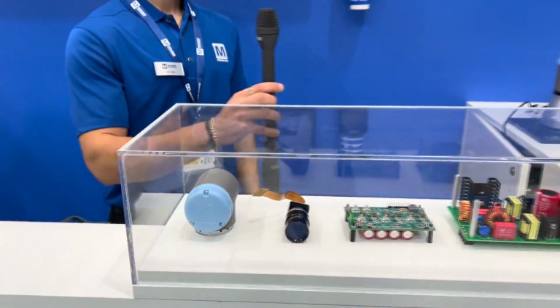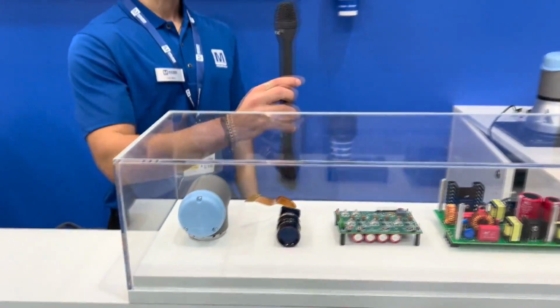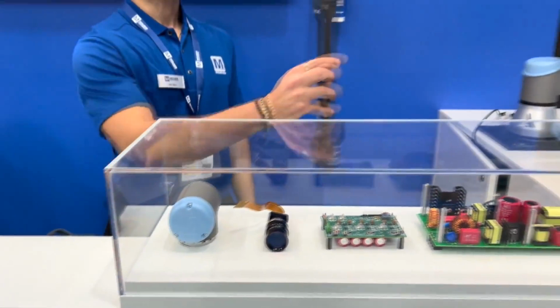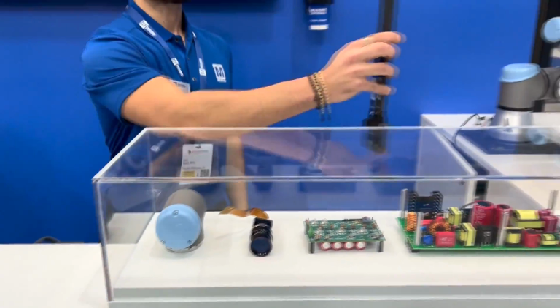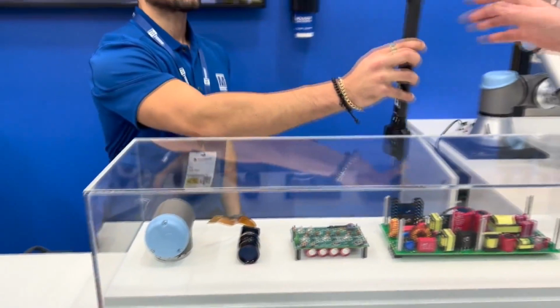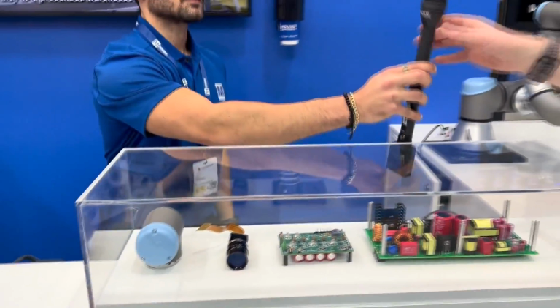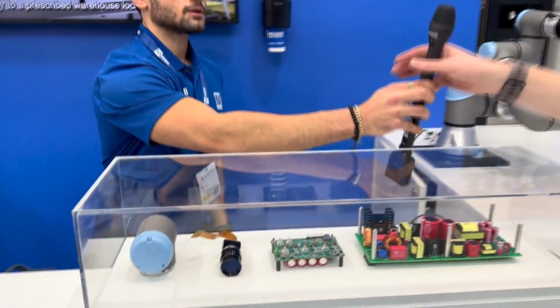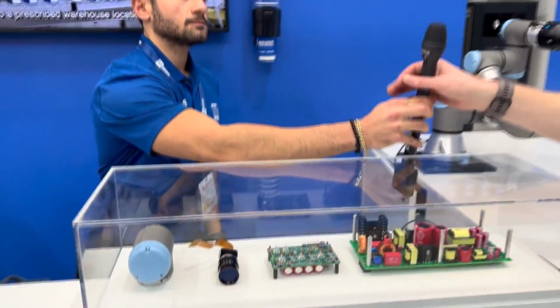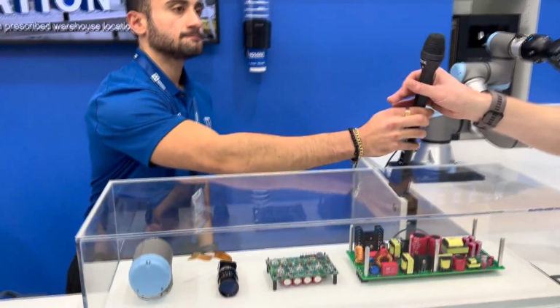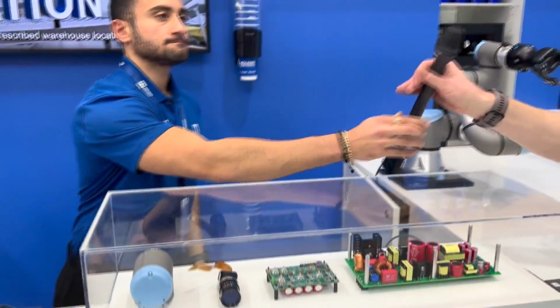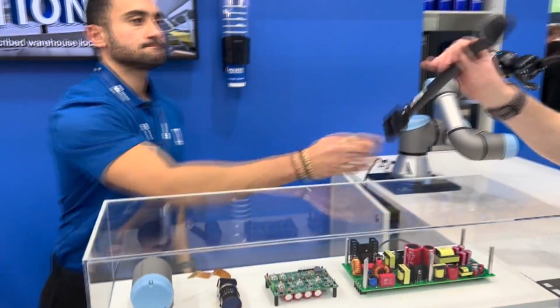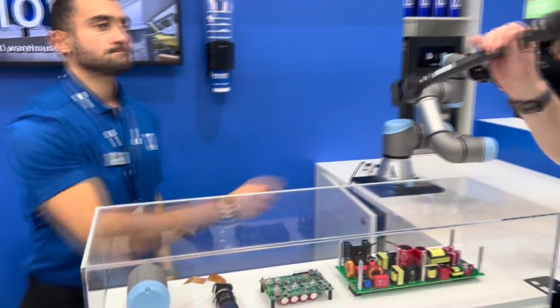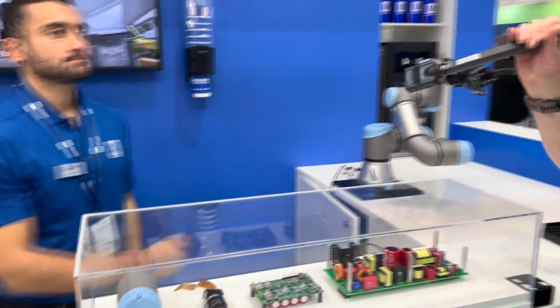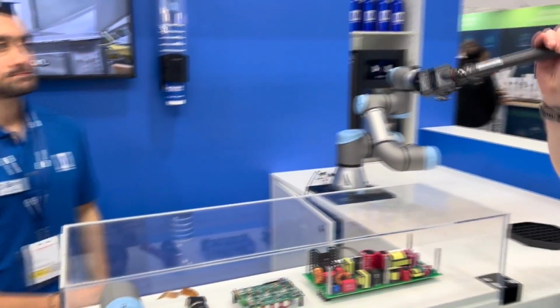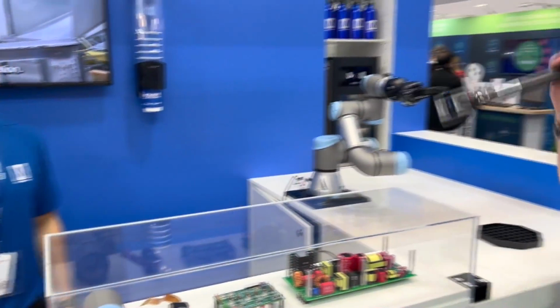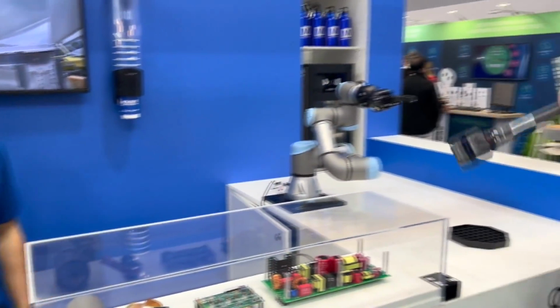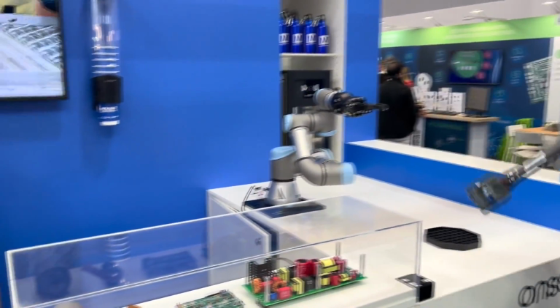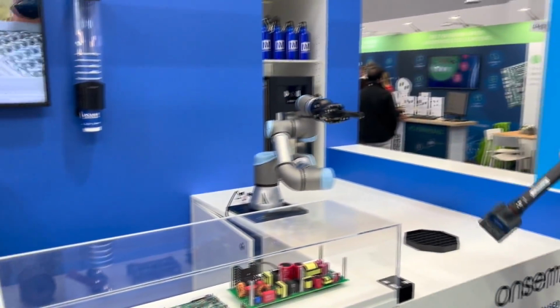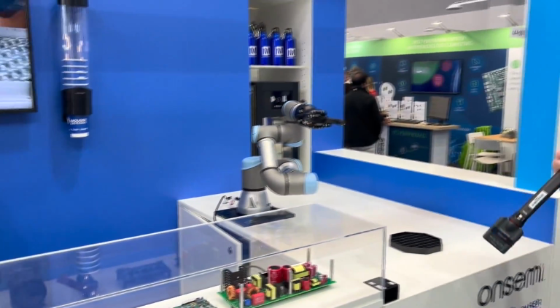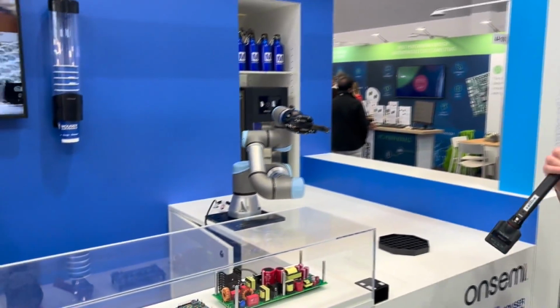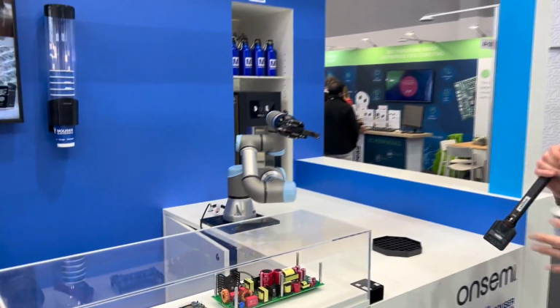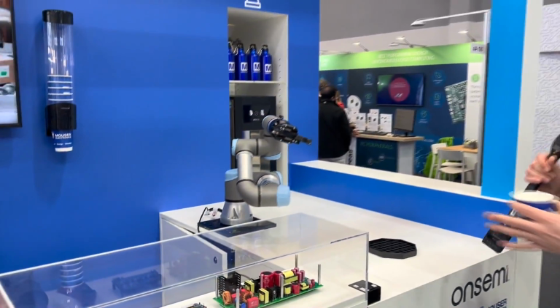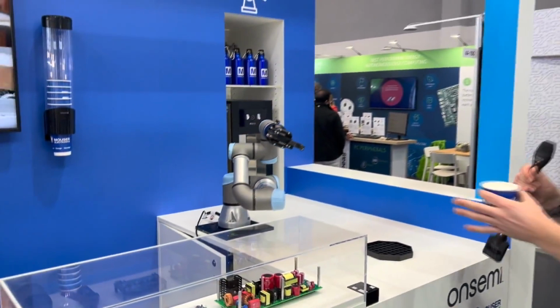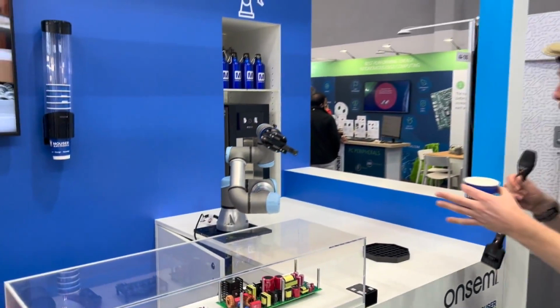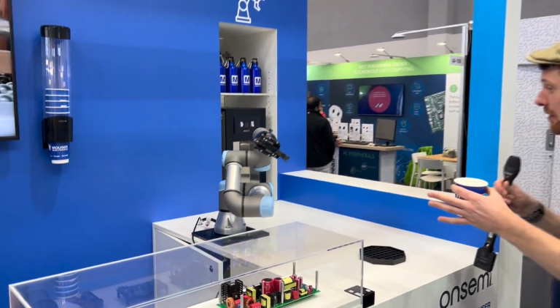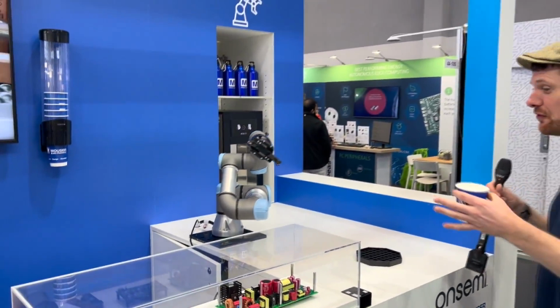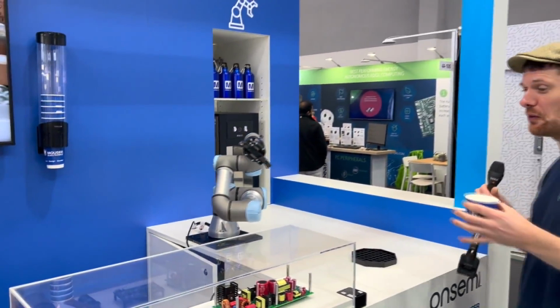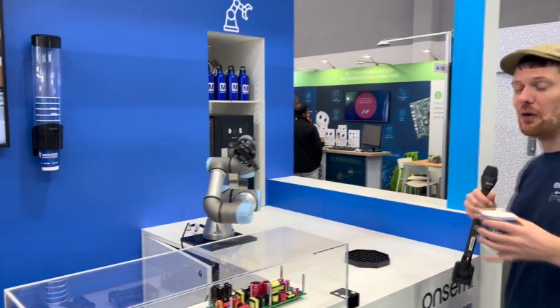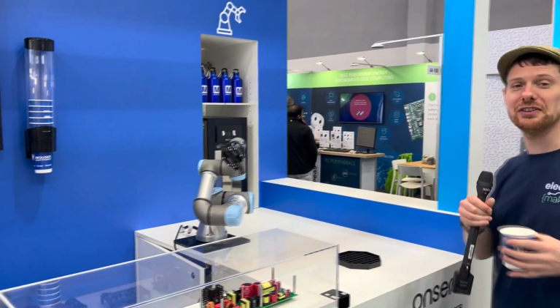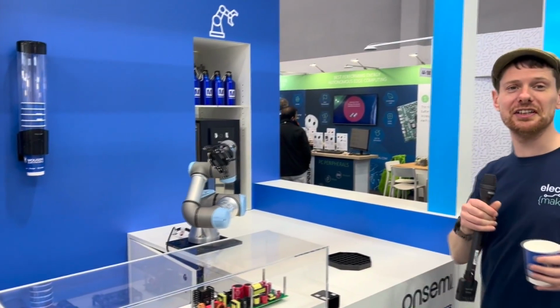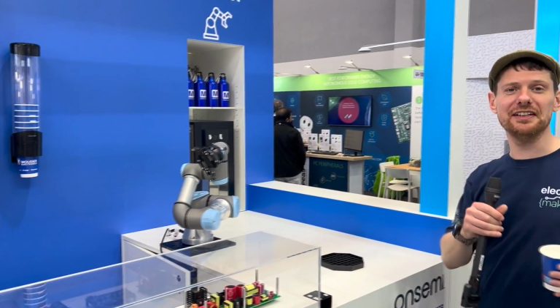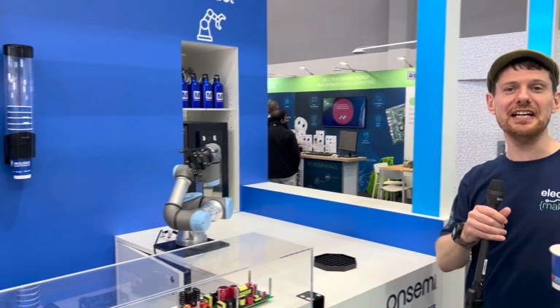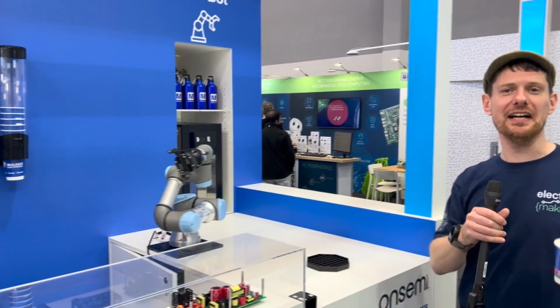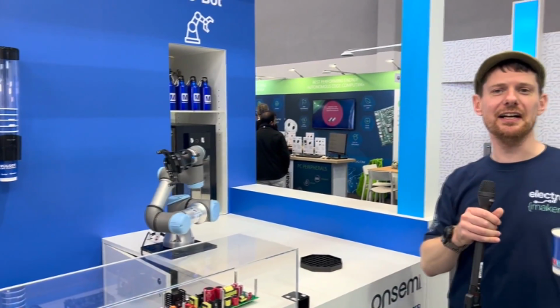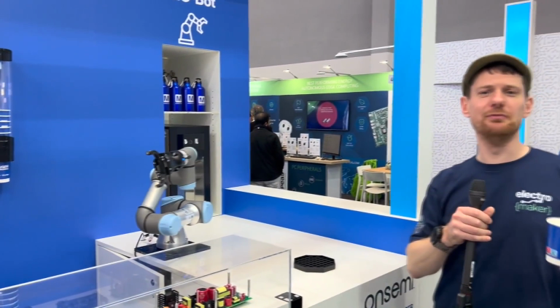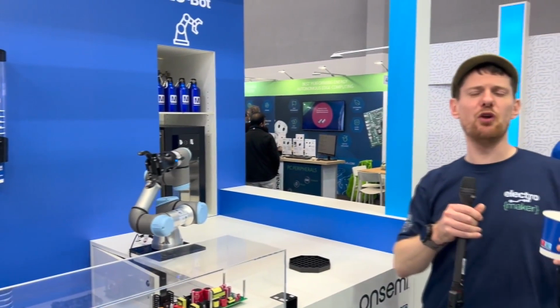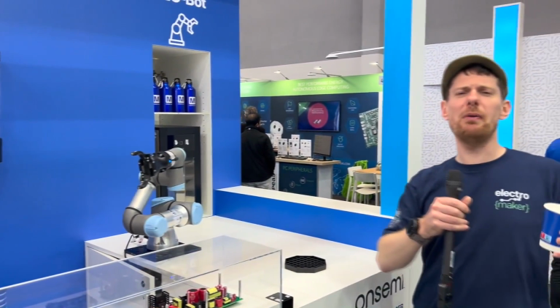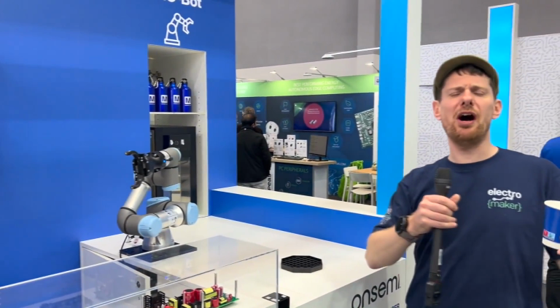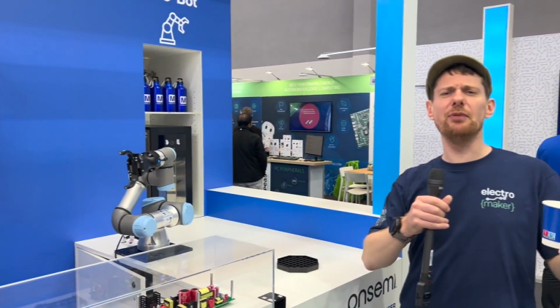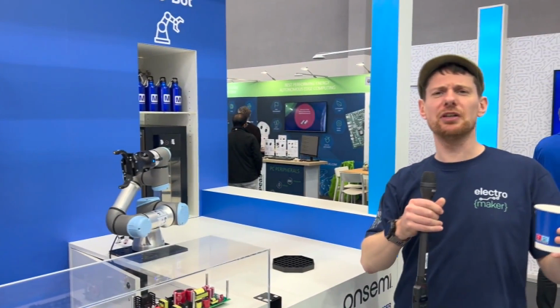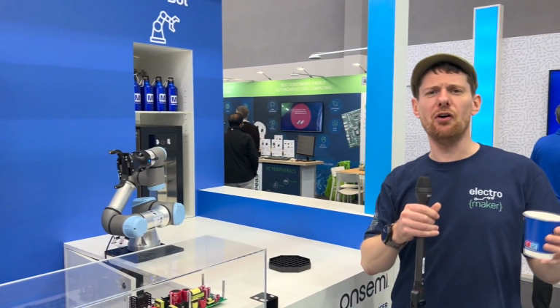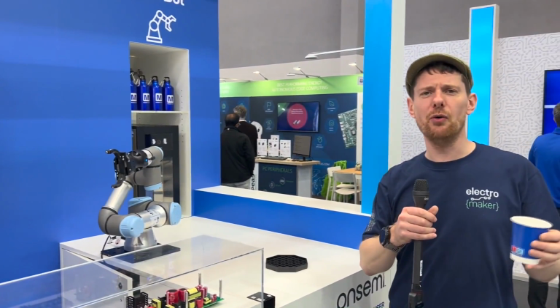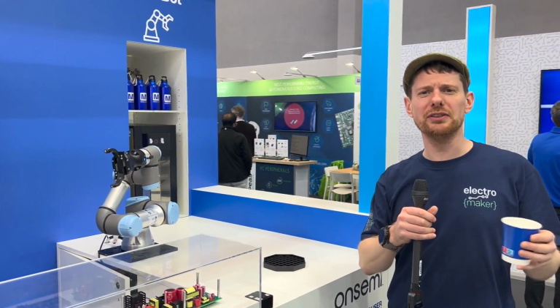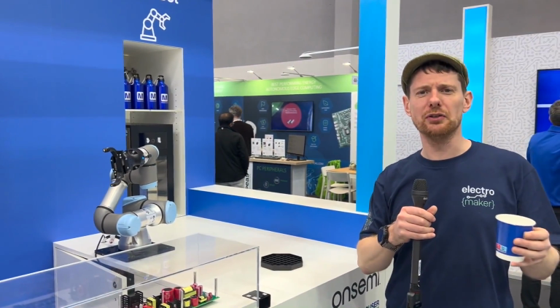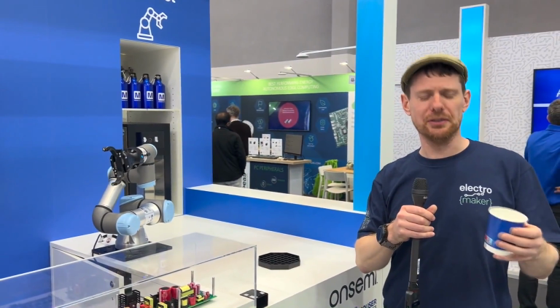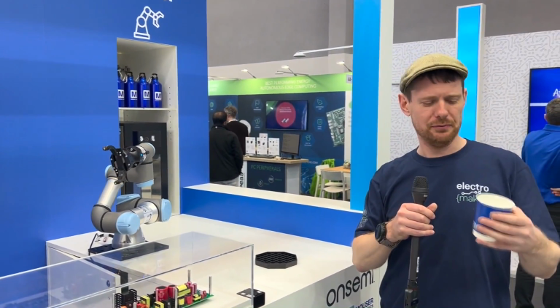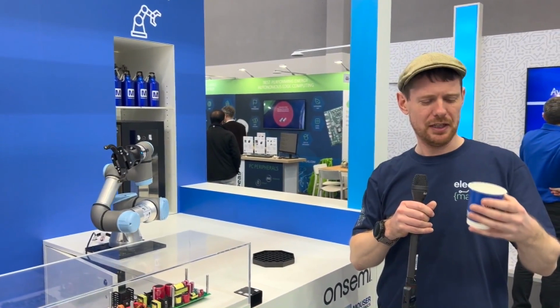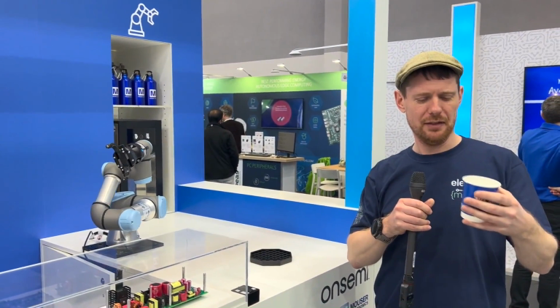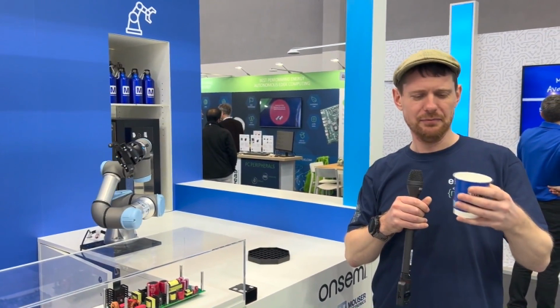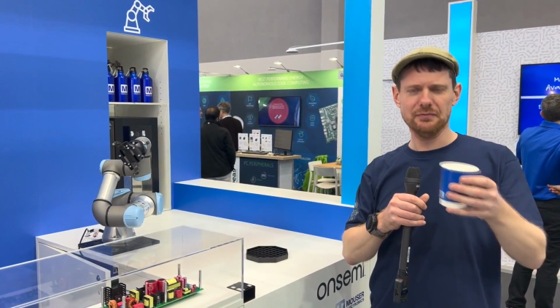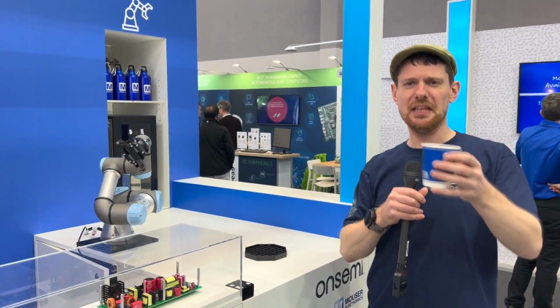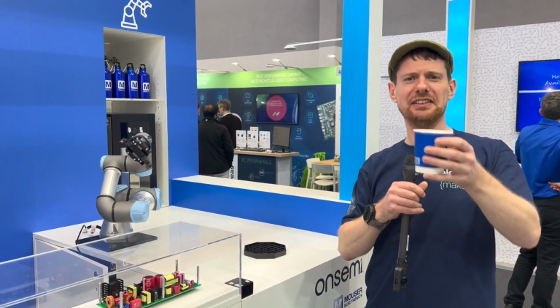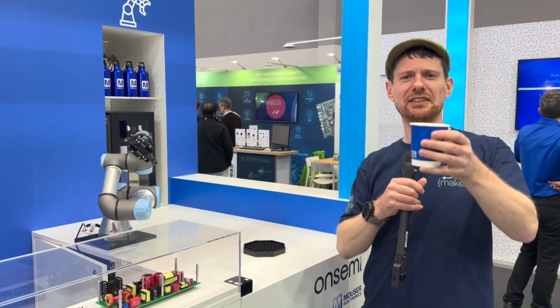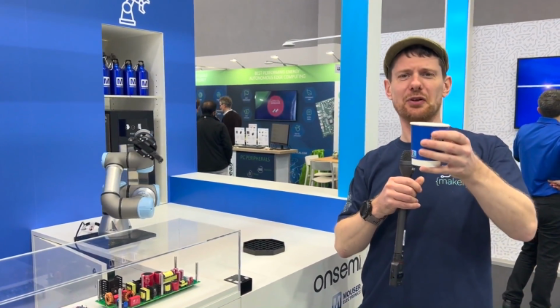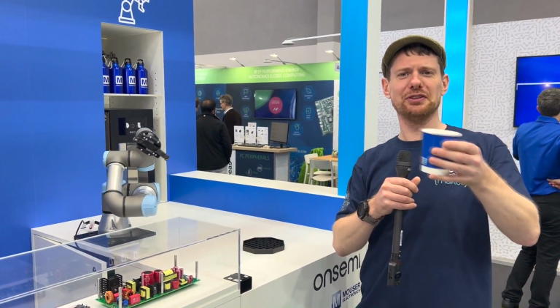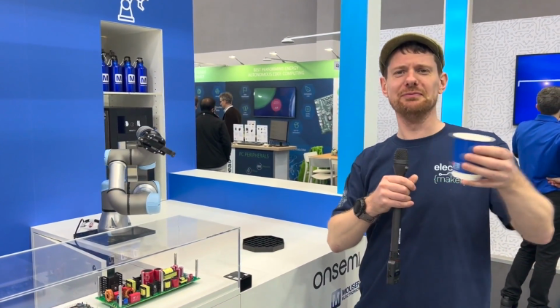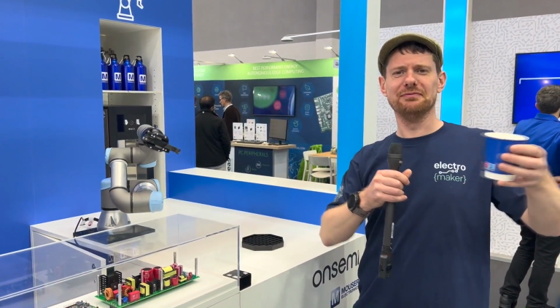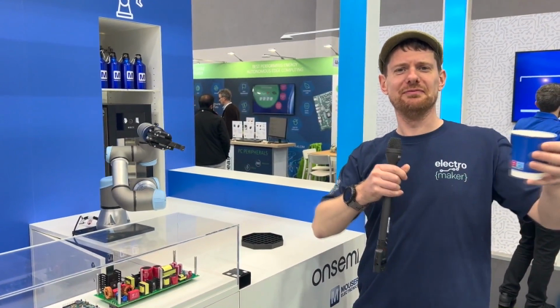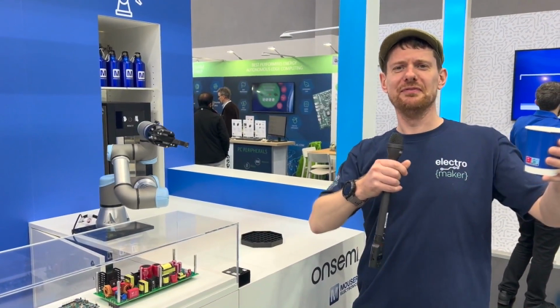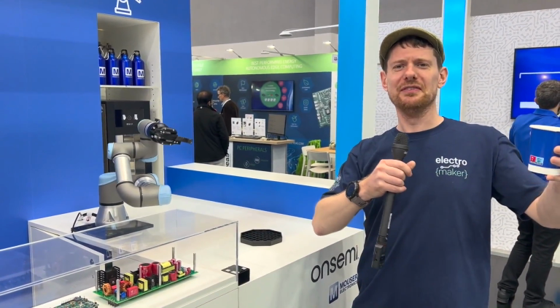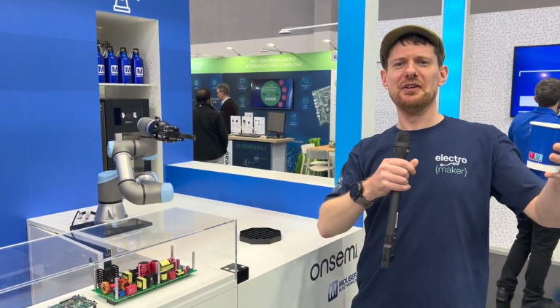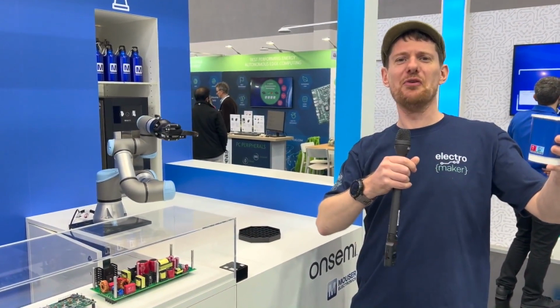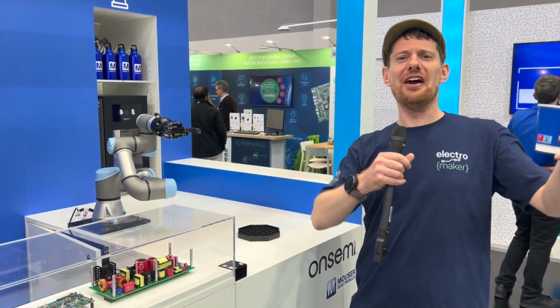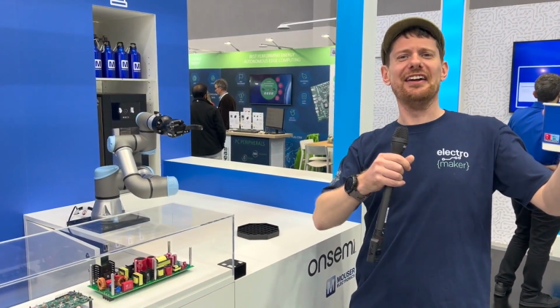All right, well thank you very much Rafiq, and thank you robot for the water. Robot arms are always awesome and this is awesome. Hooray!